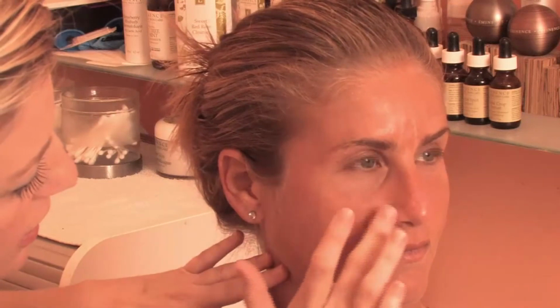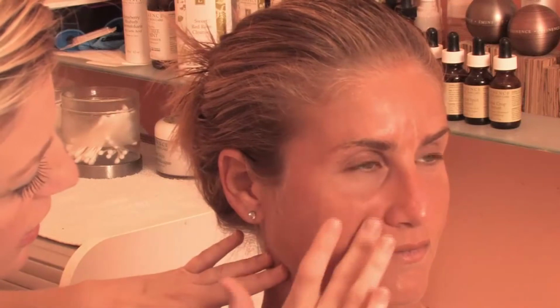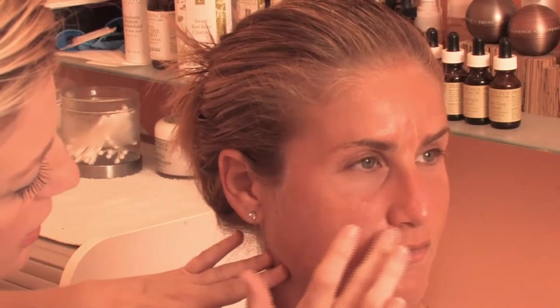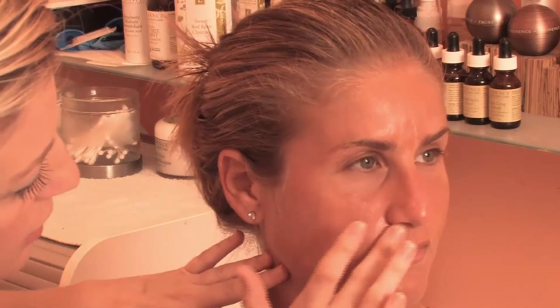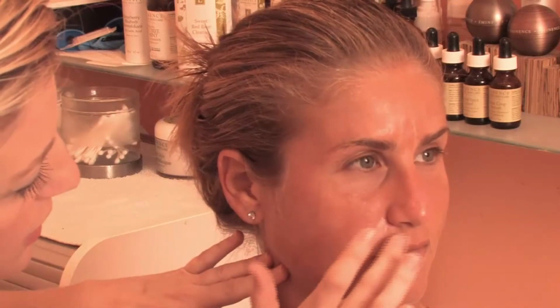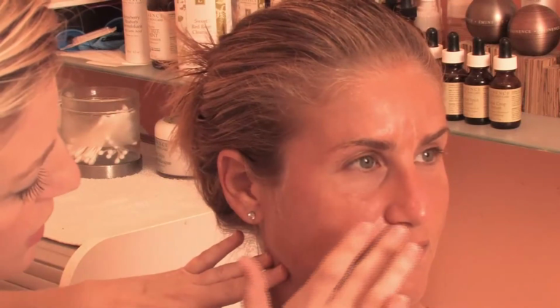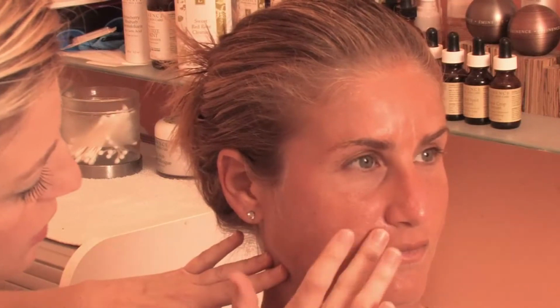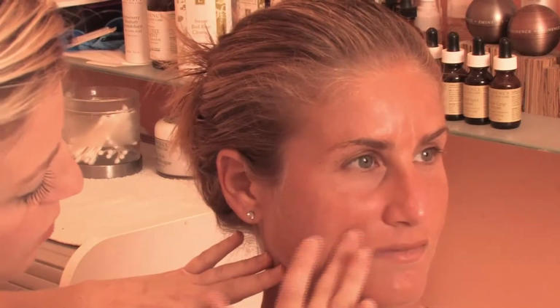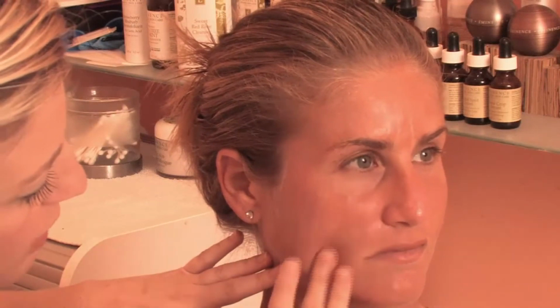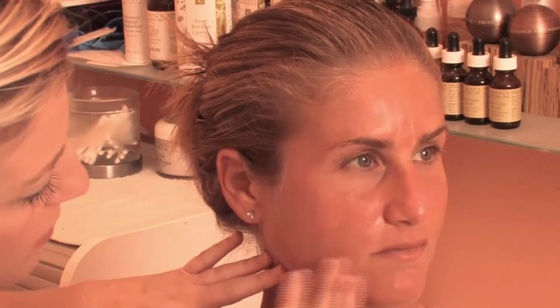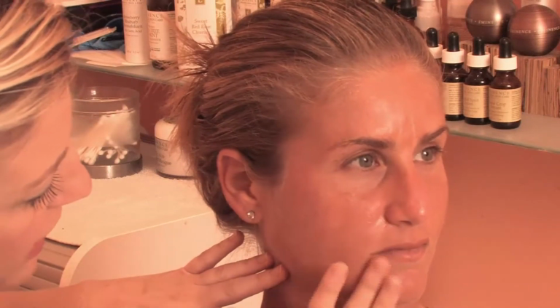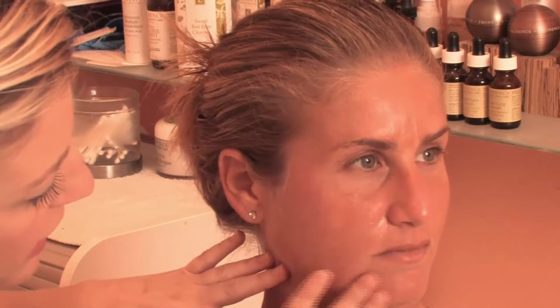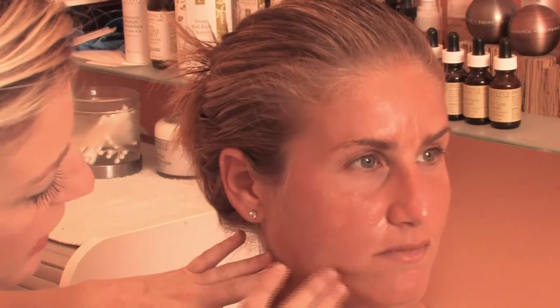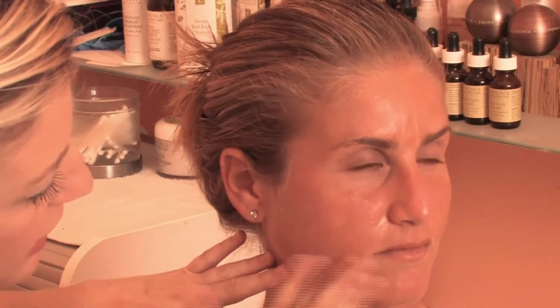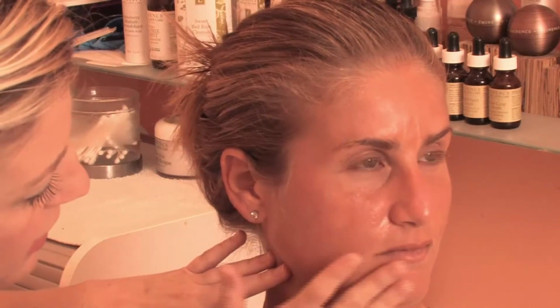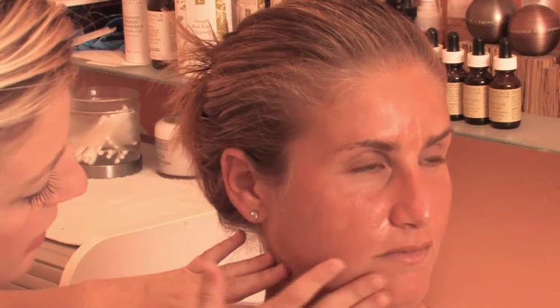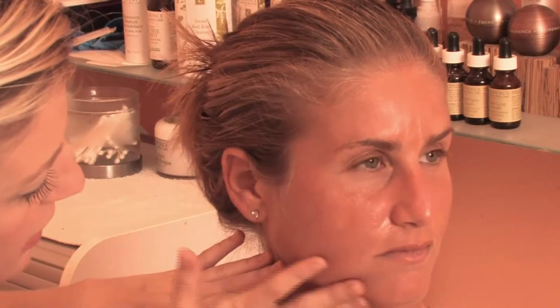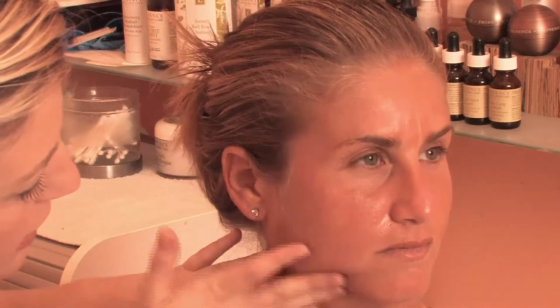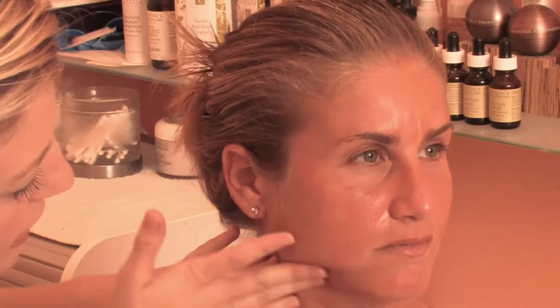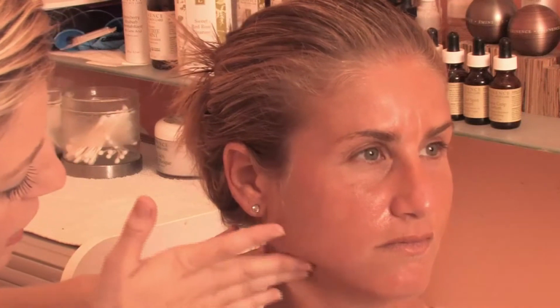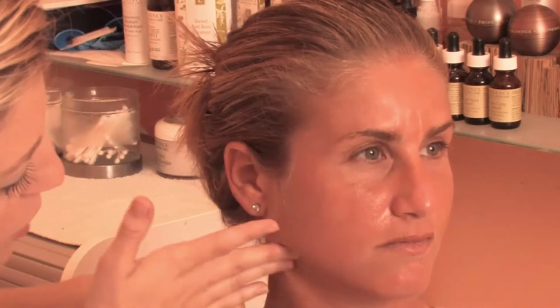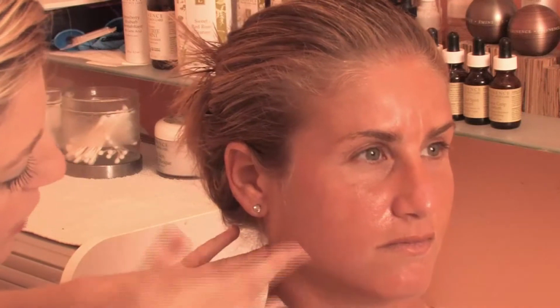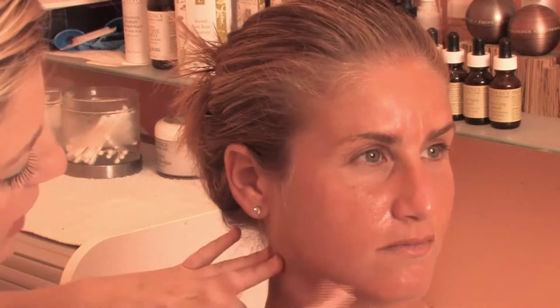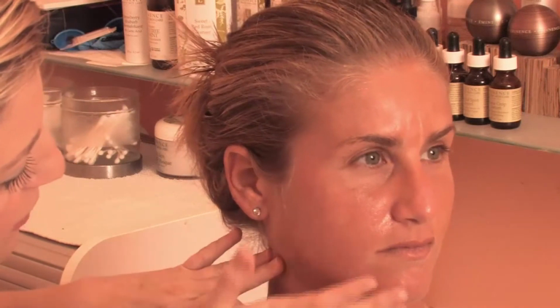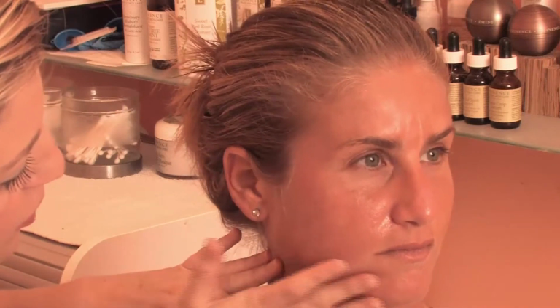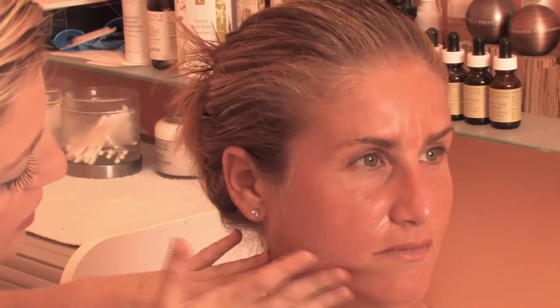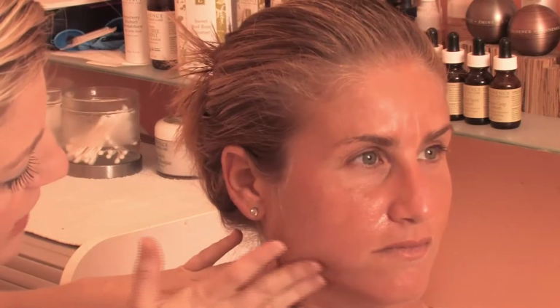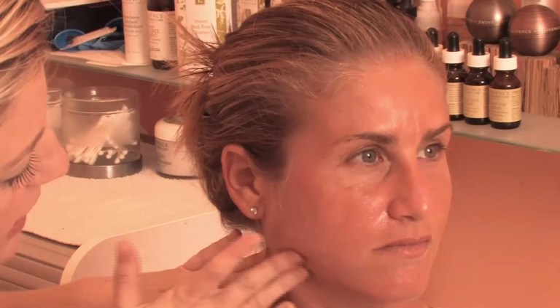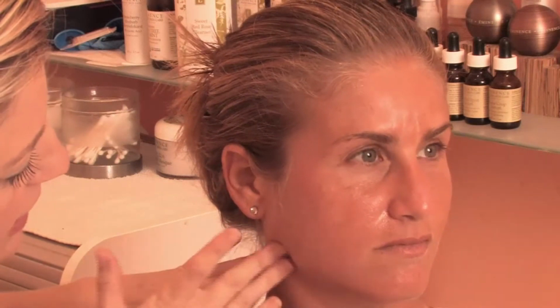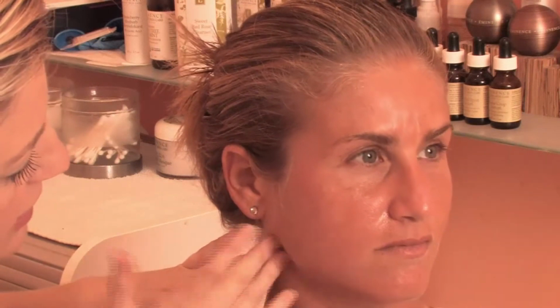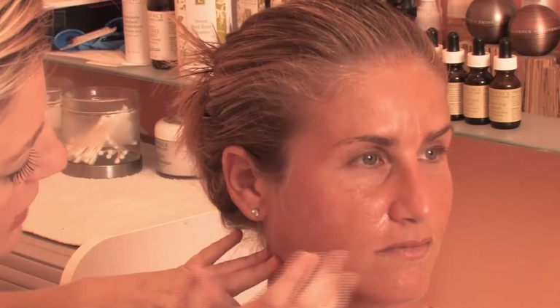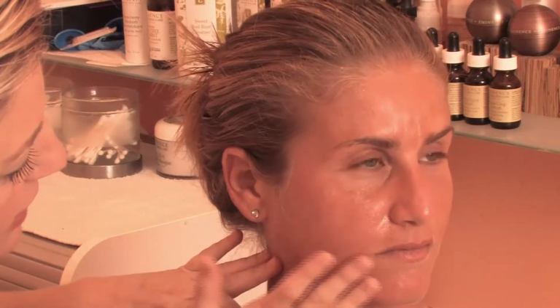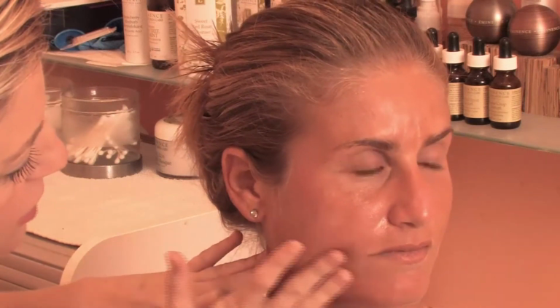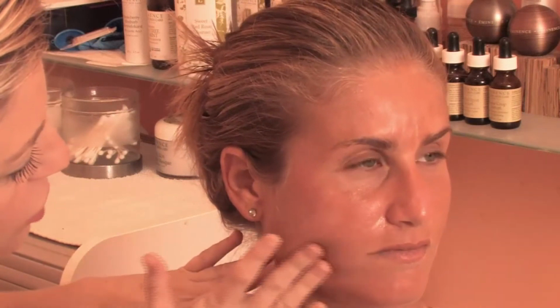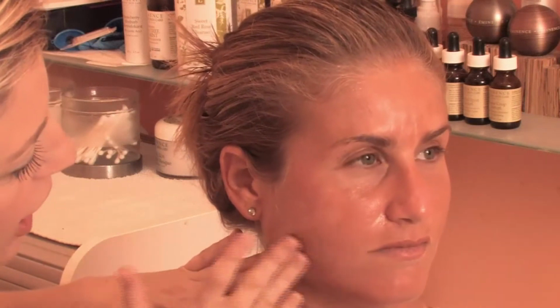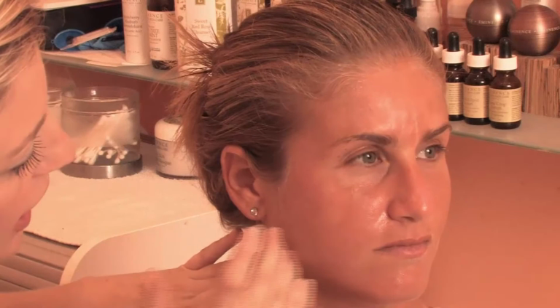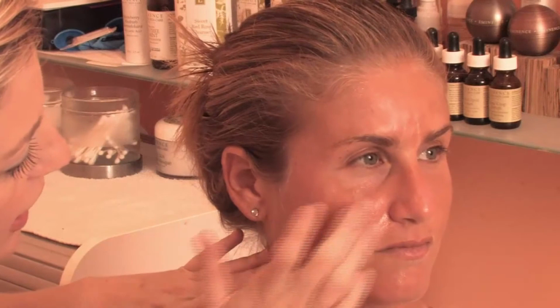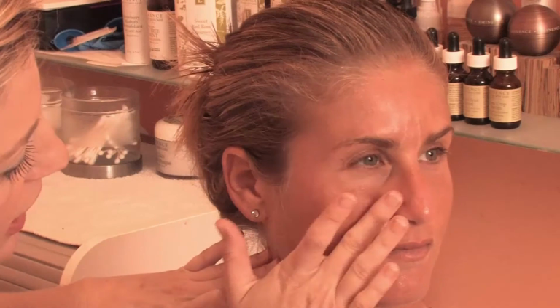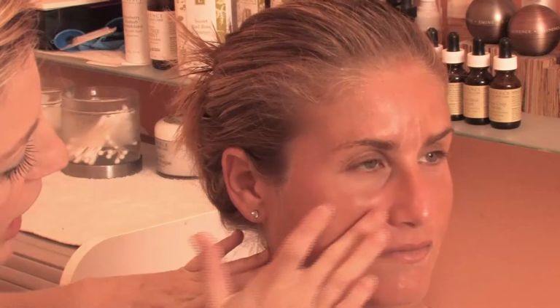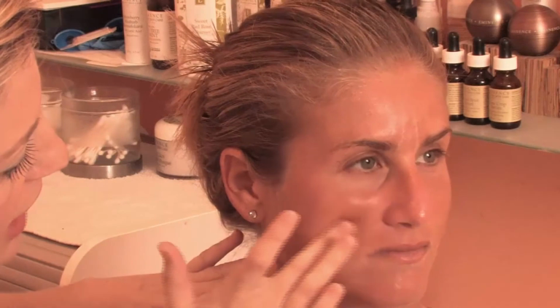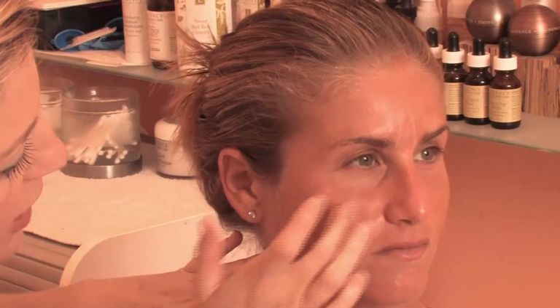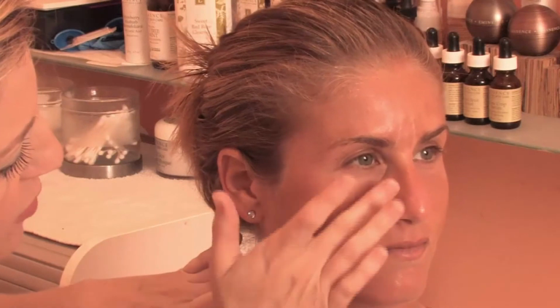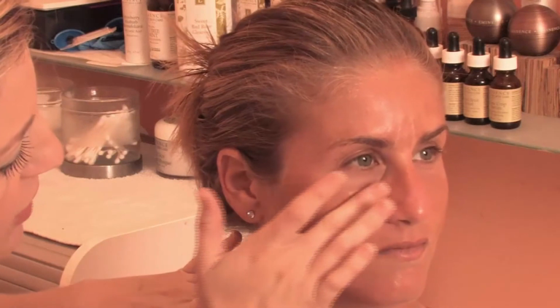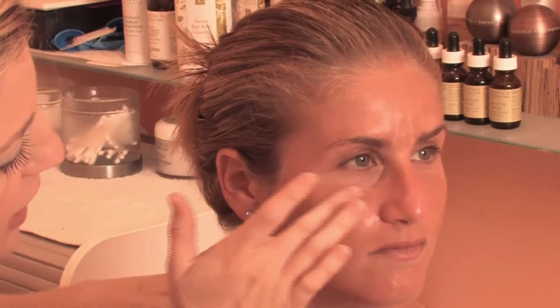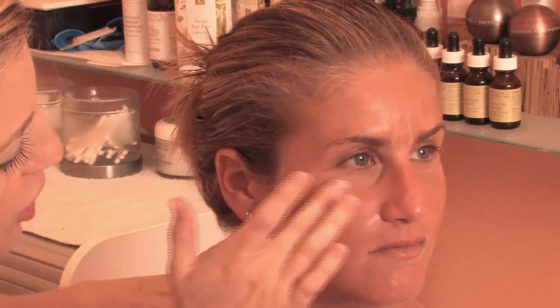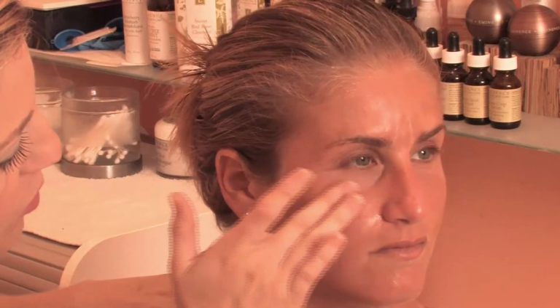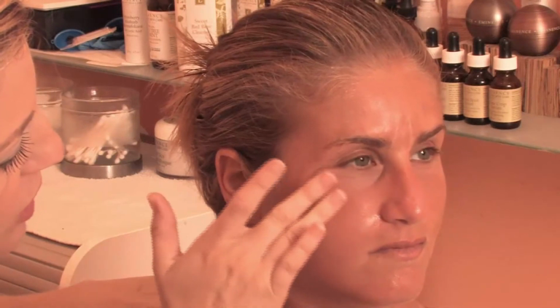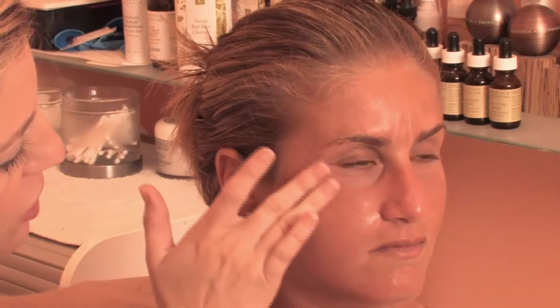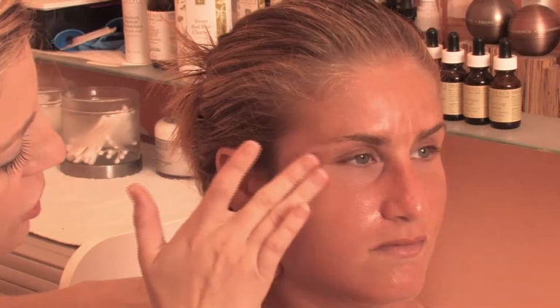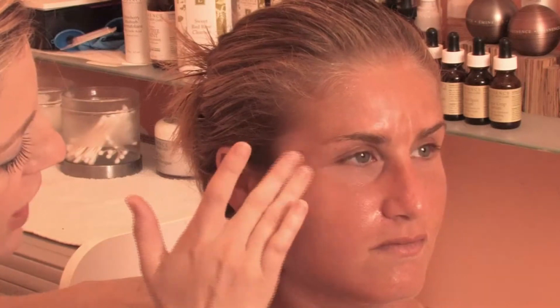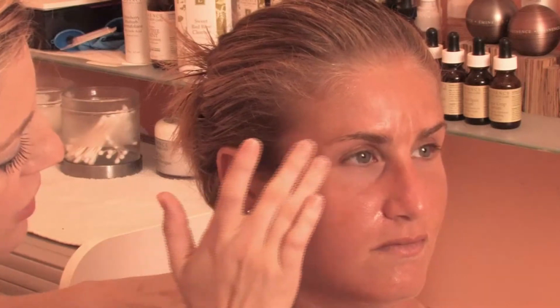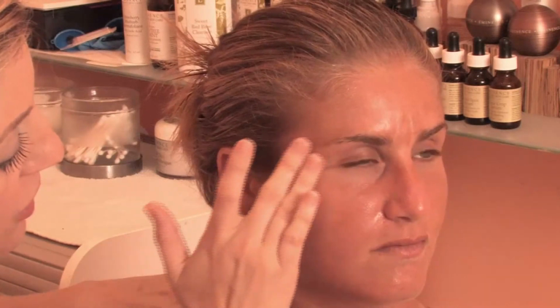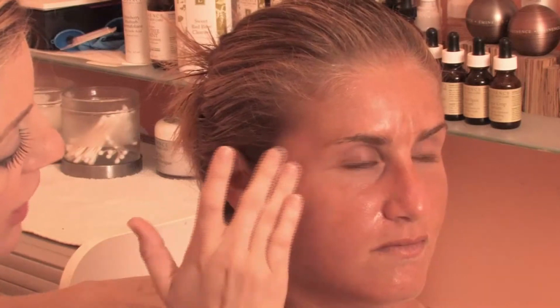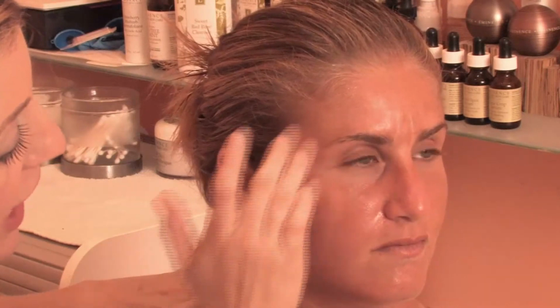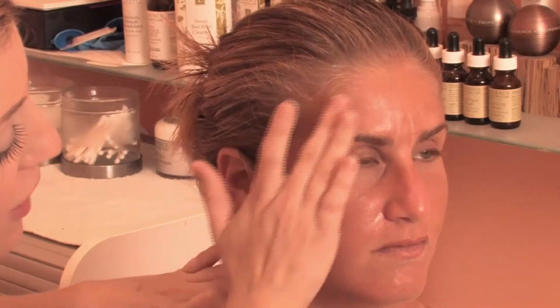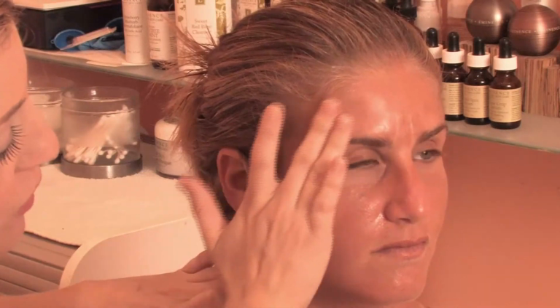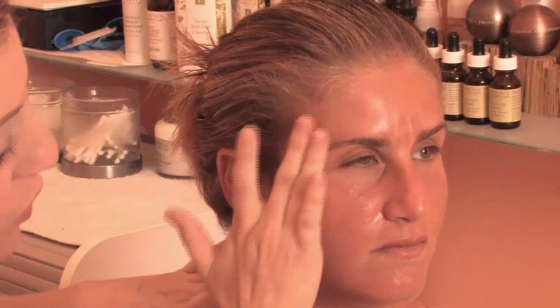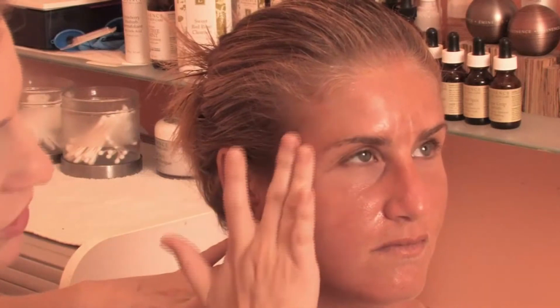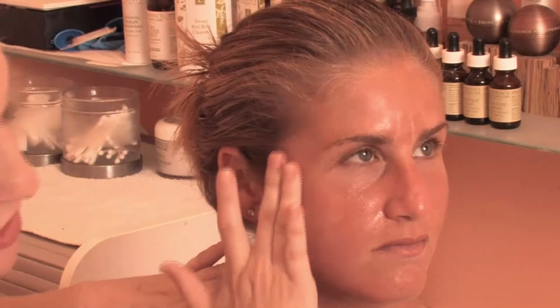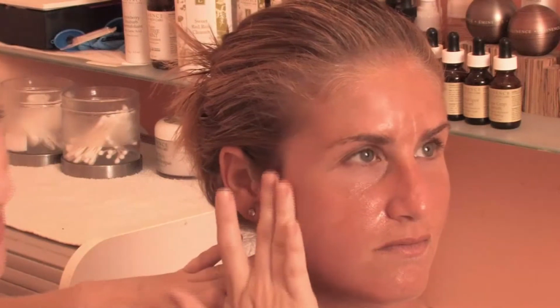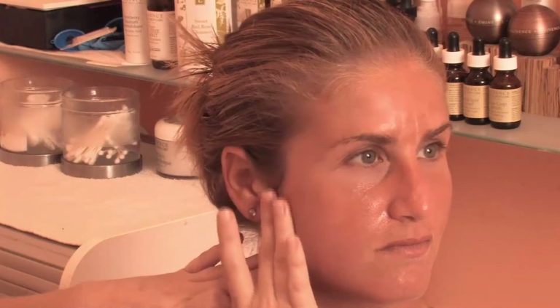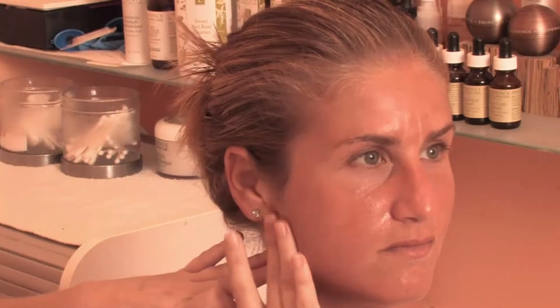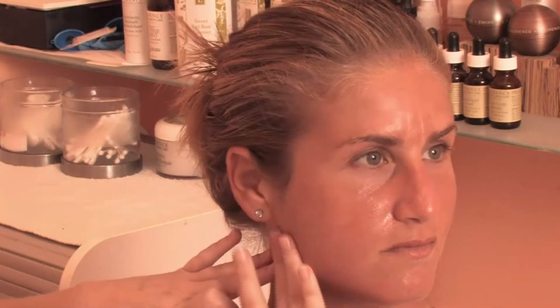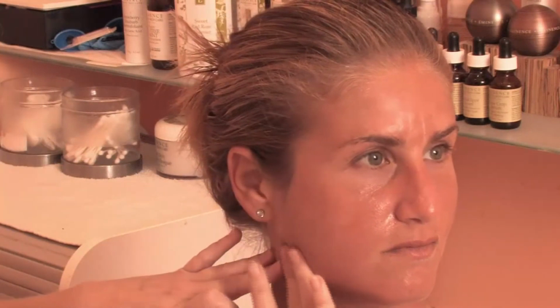Let me just rub that in. You wait a few seconds, let it dry, and then apply your moisturizer and, of course, your sunscreen.